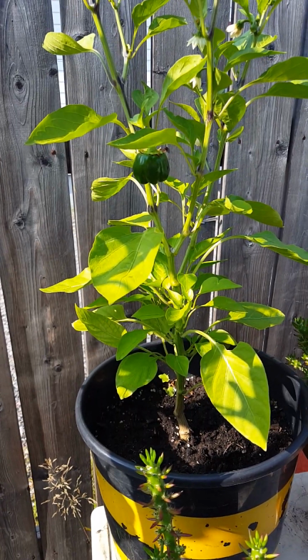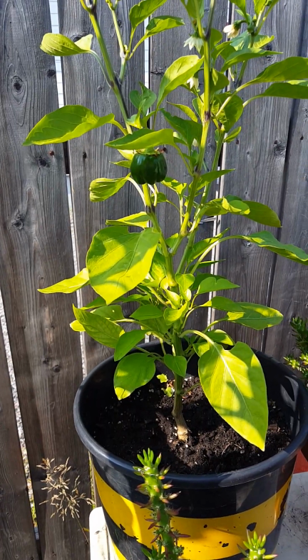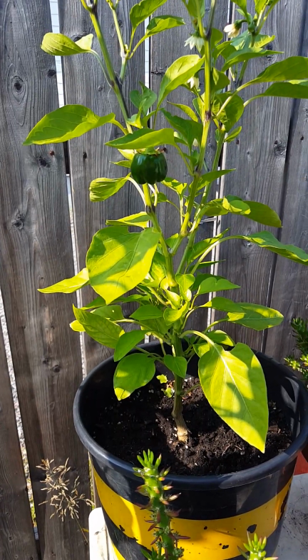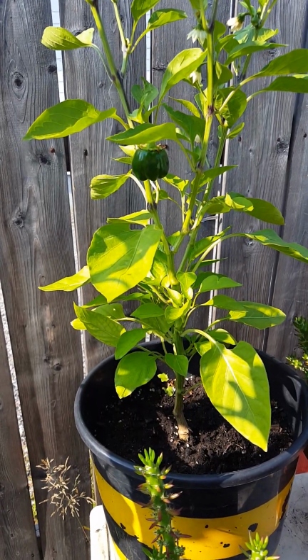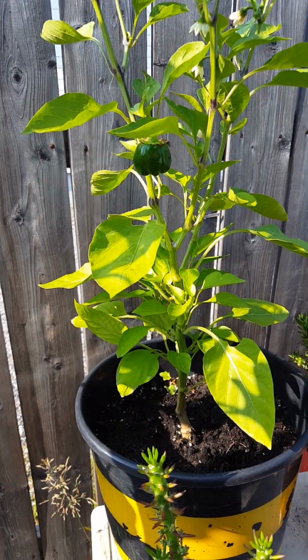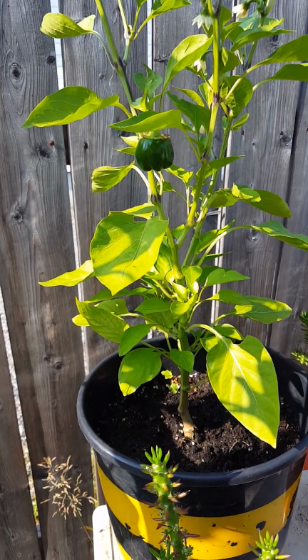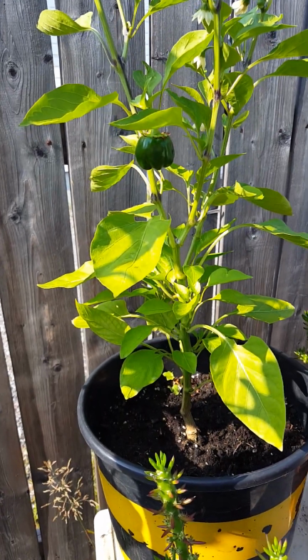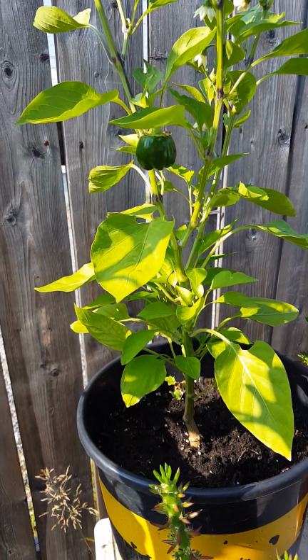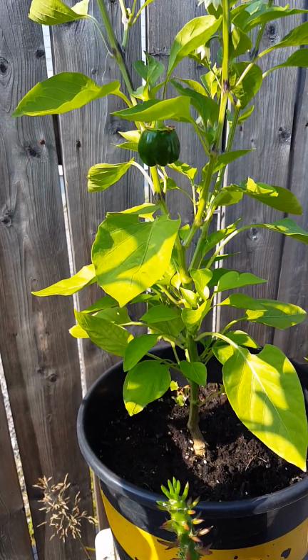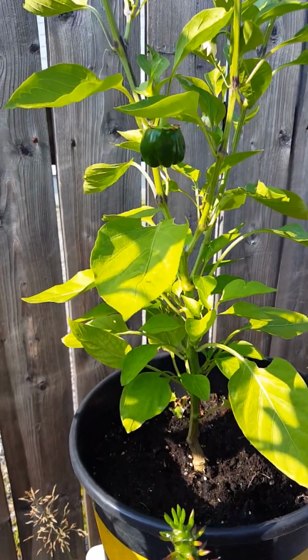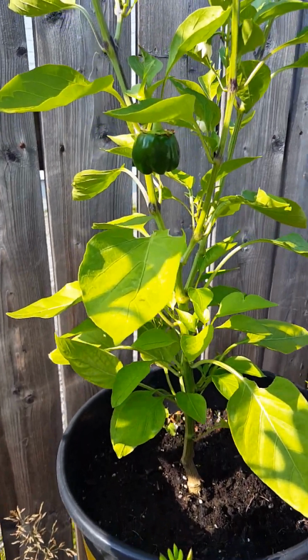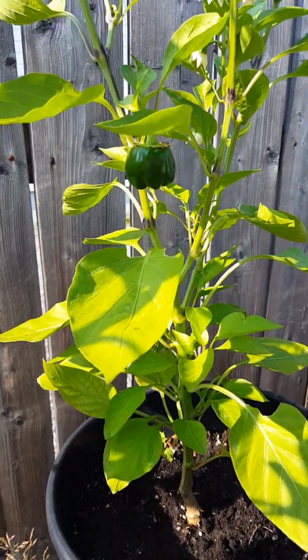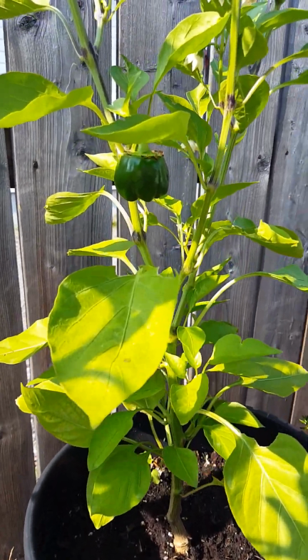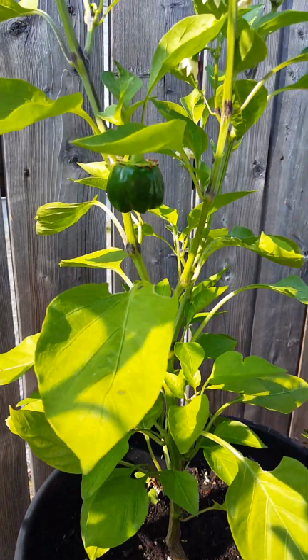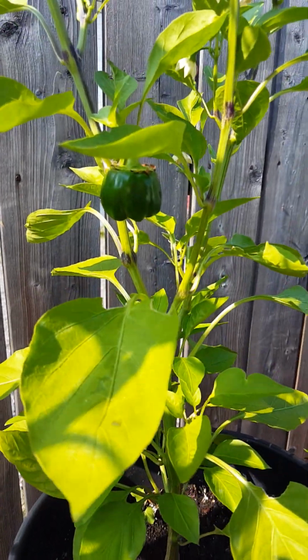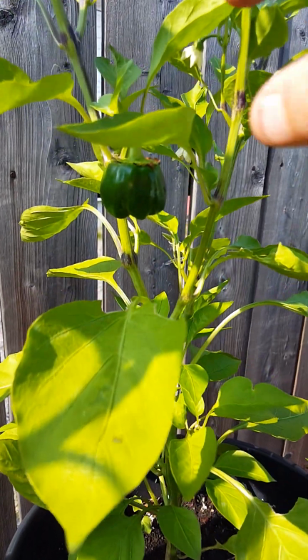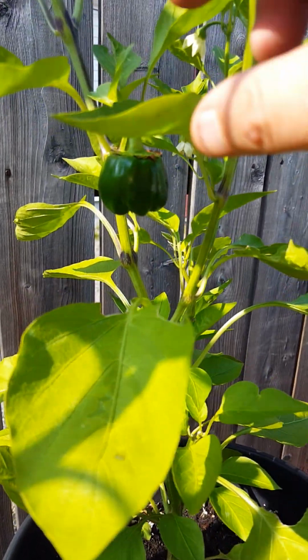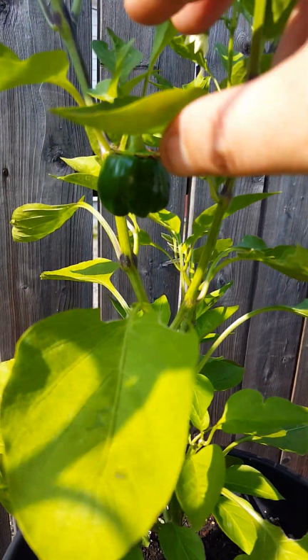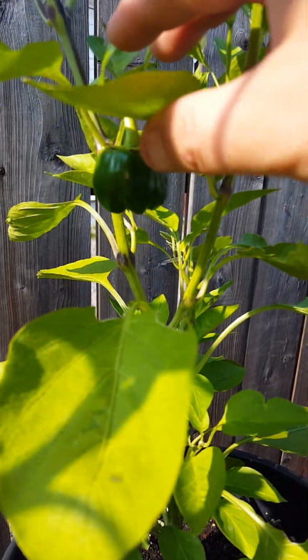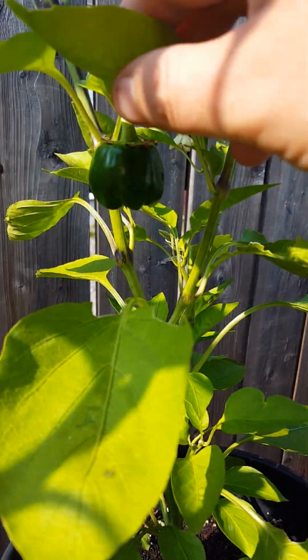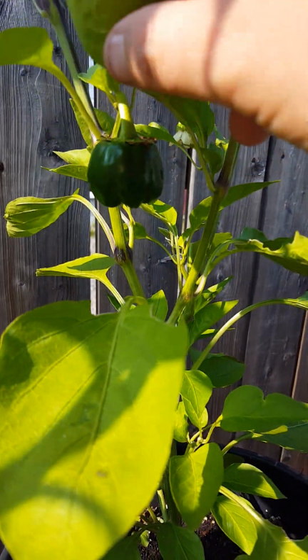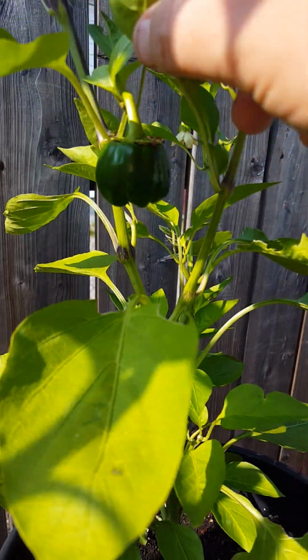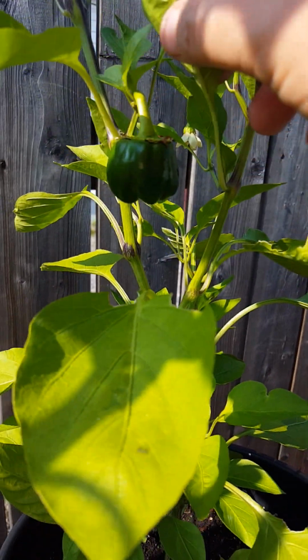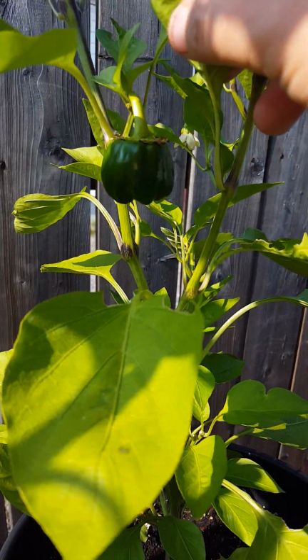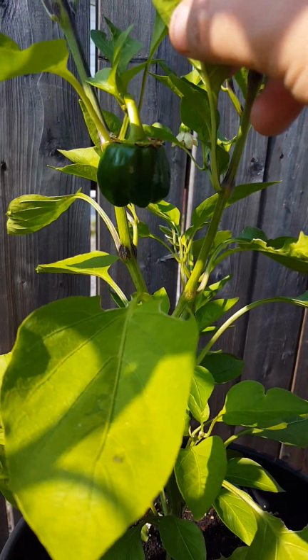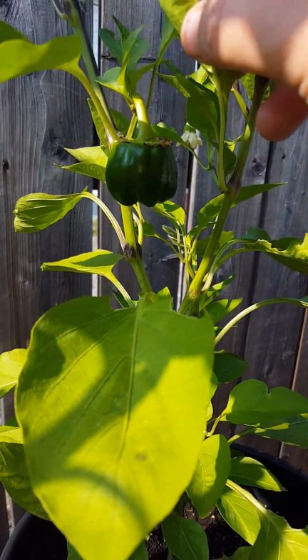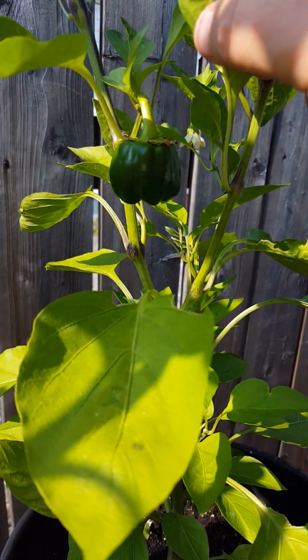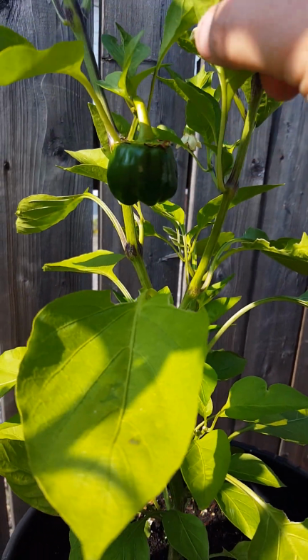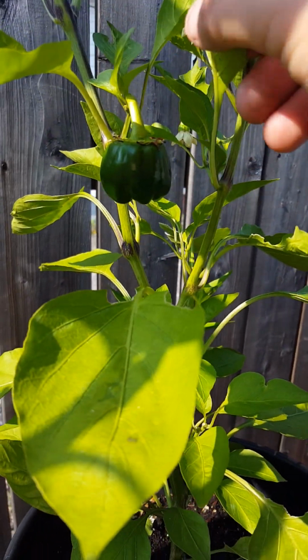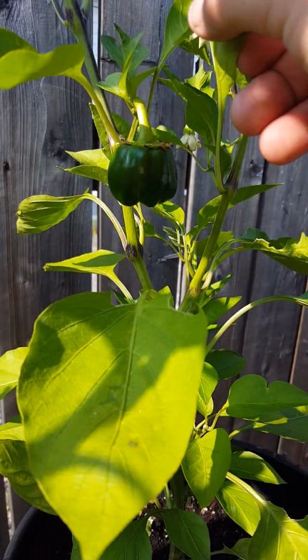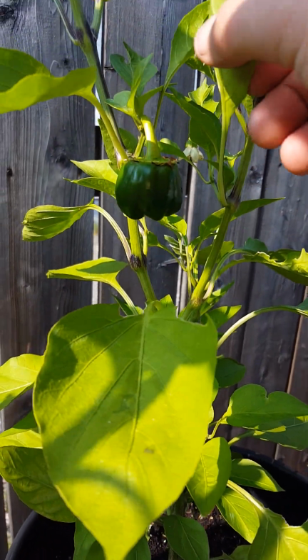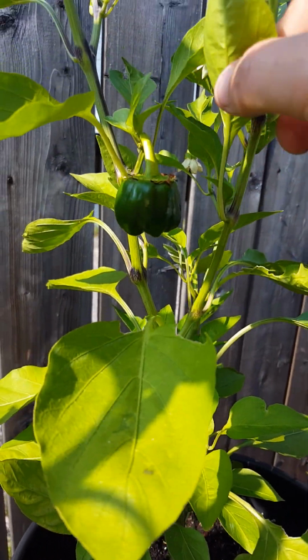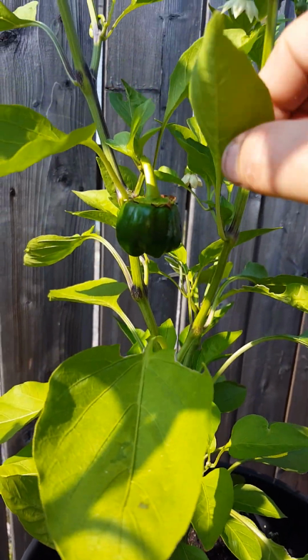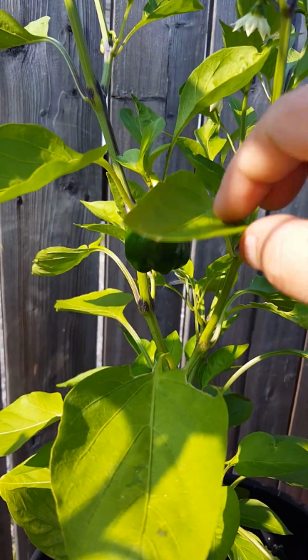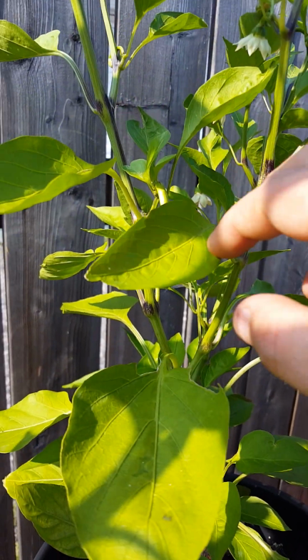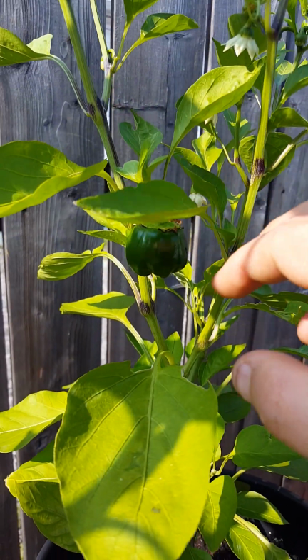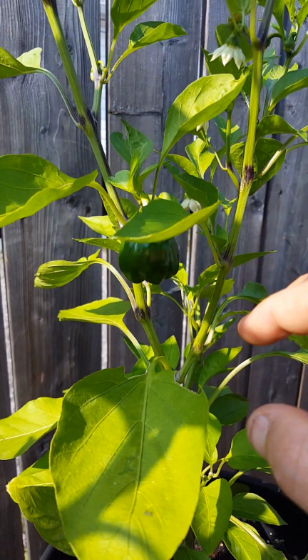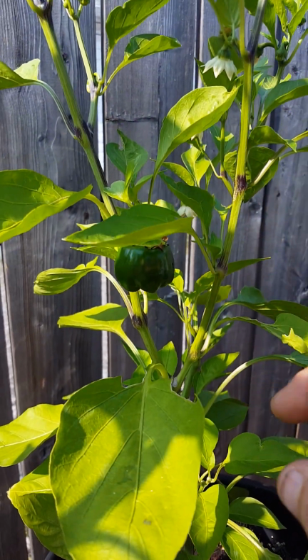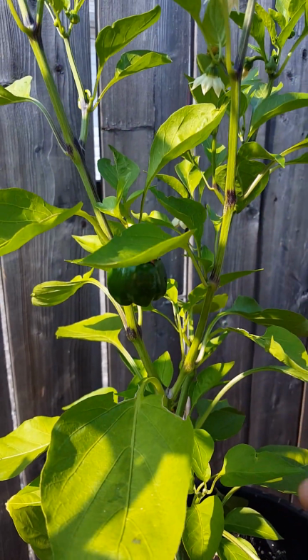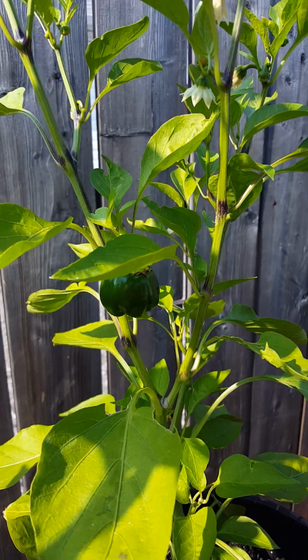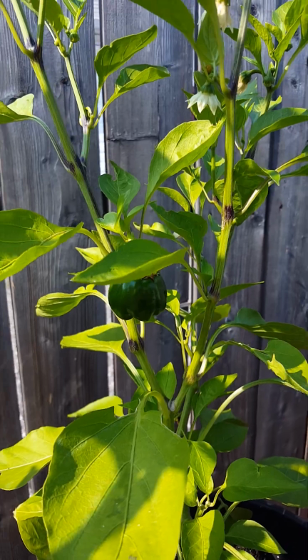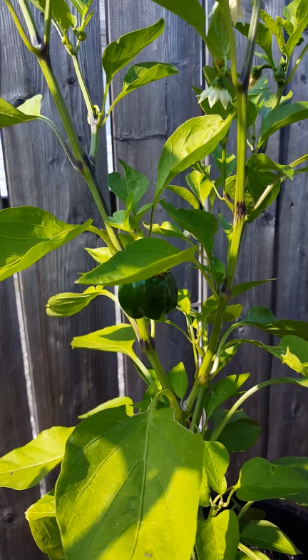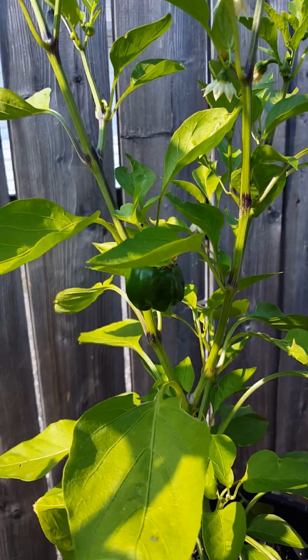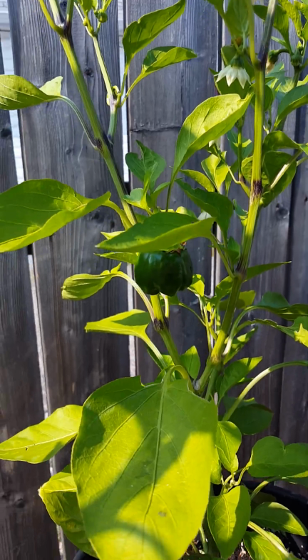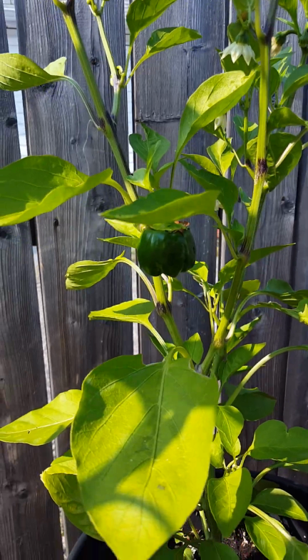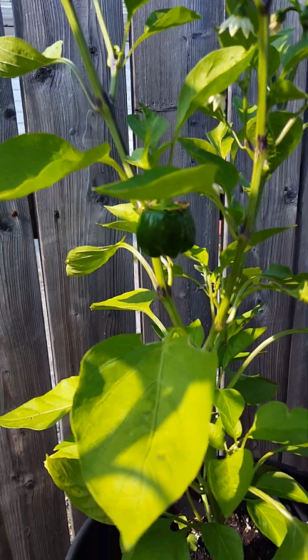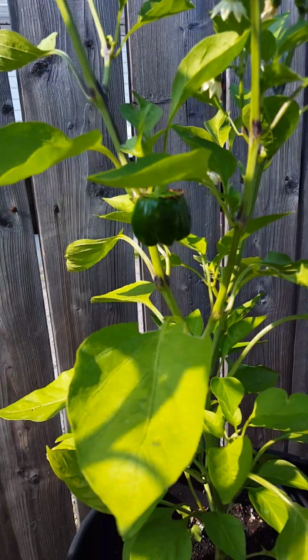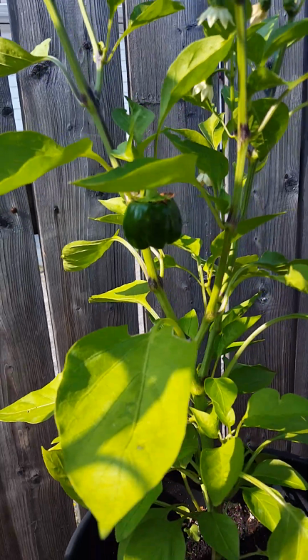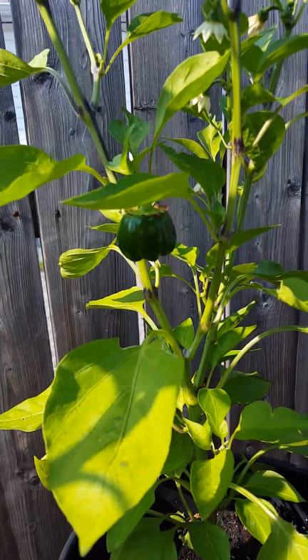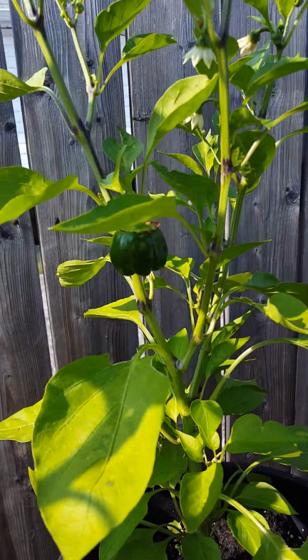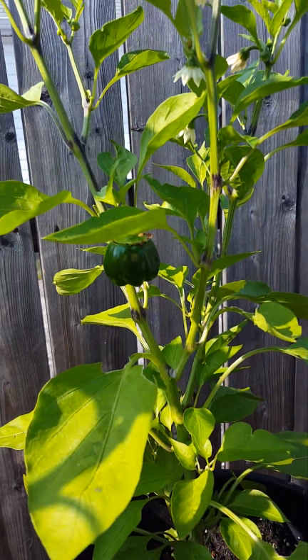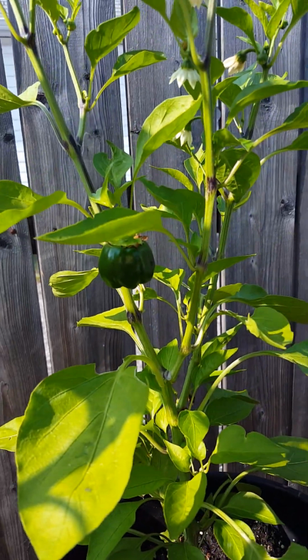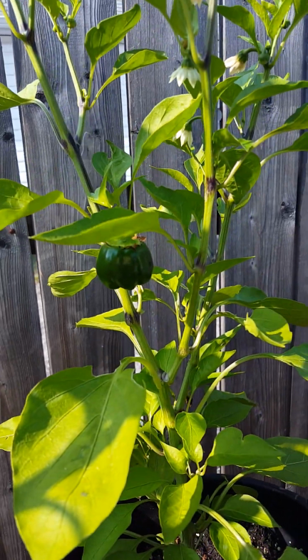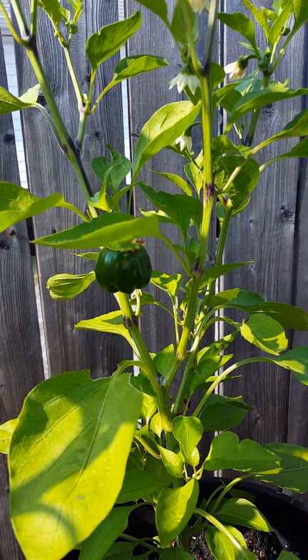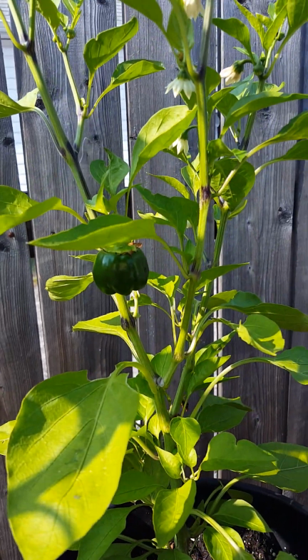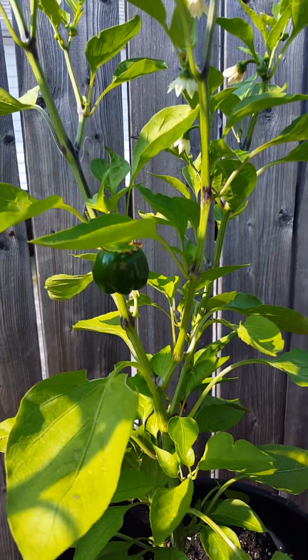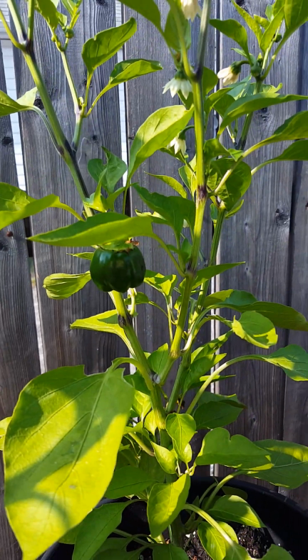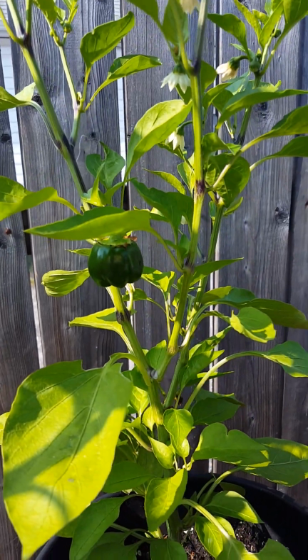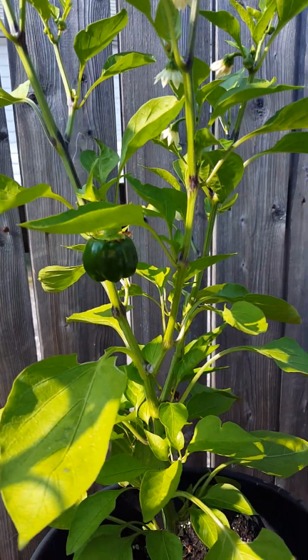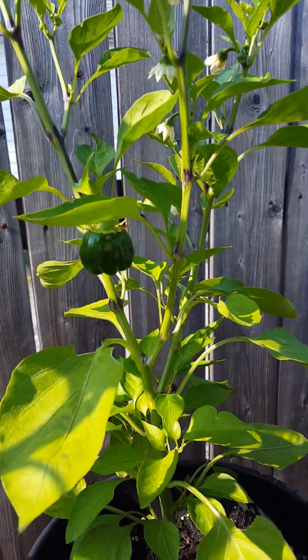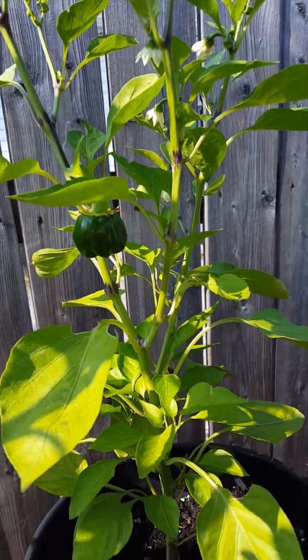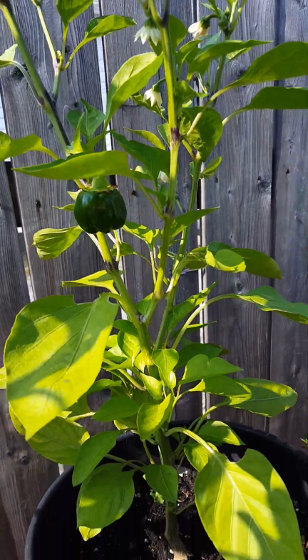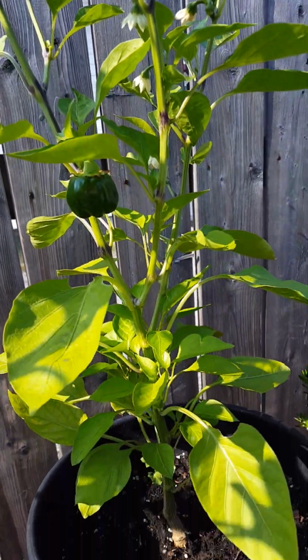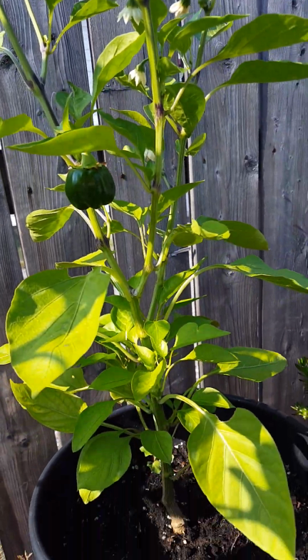Looks like I have a nice bell pepper plant. I already put it on a few nice bell peppers.